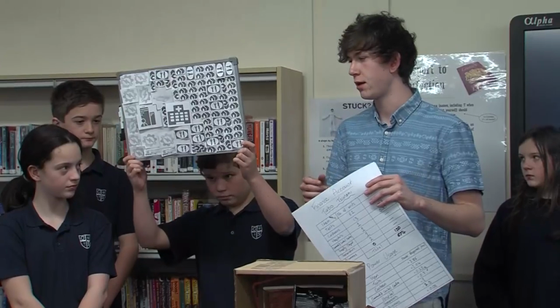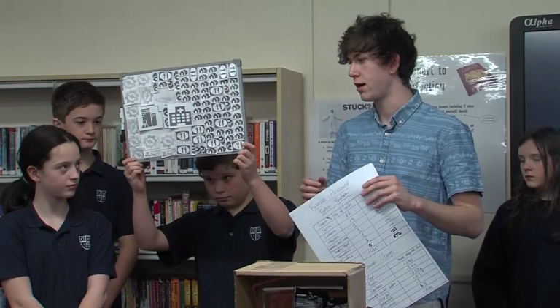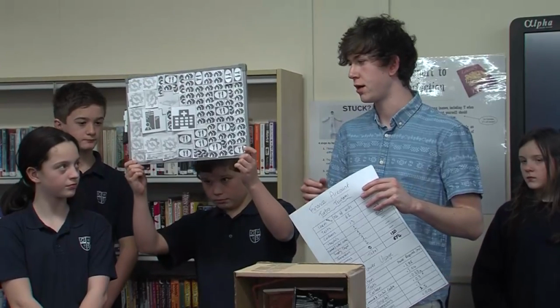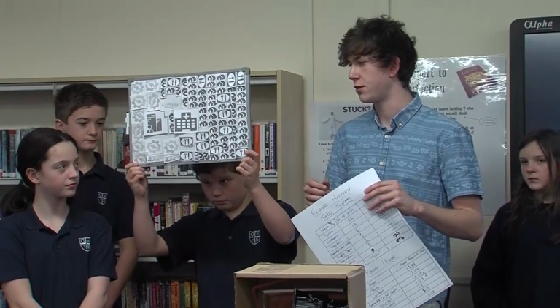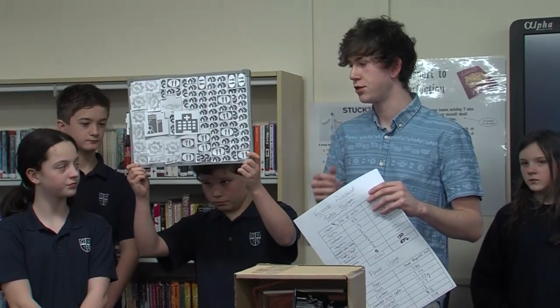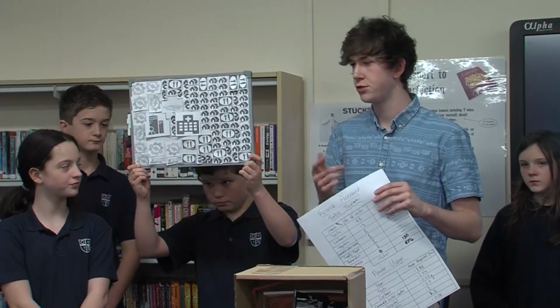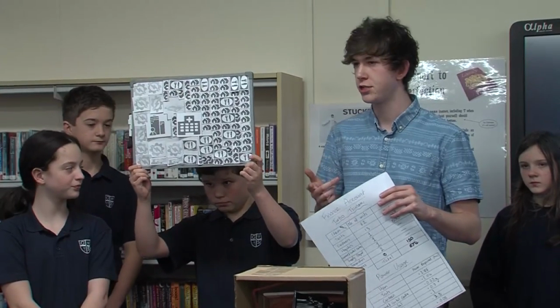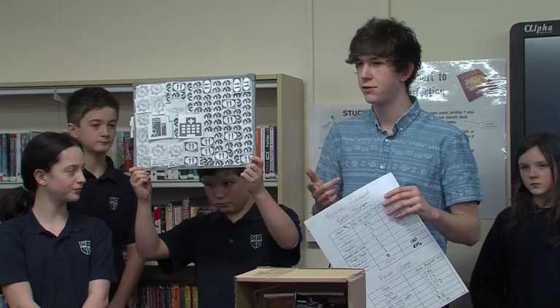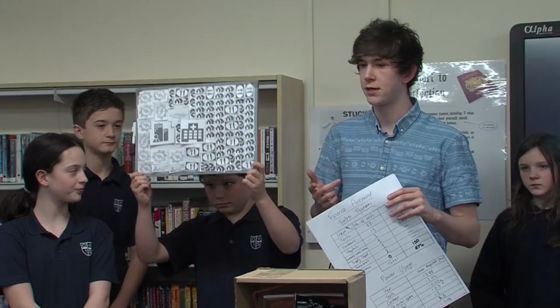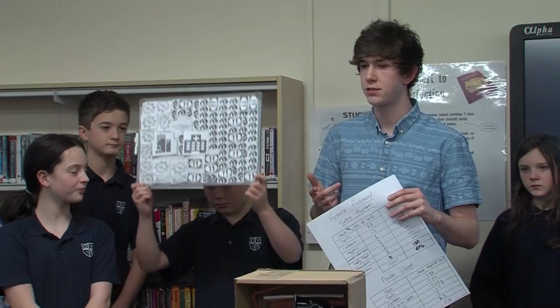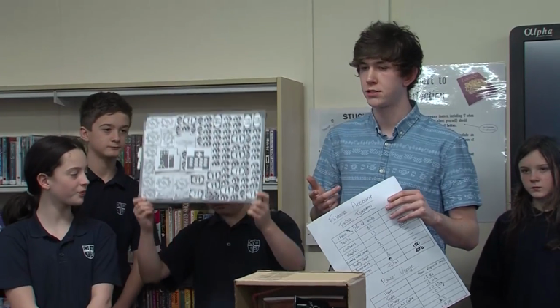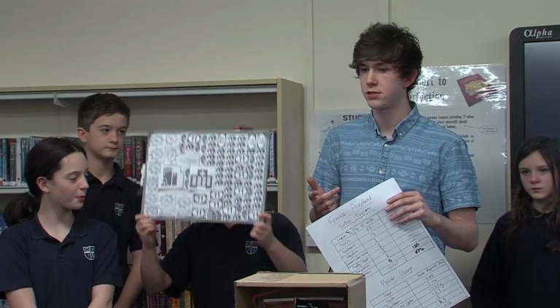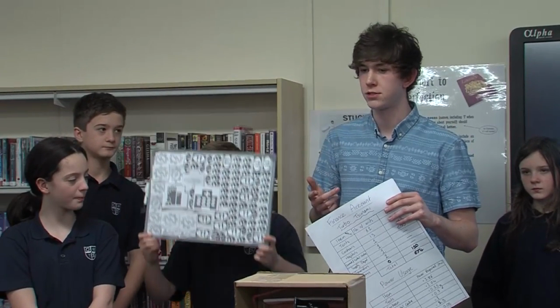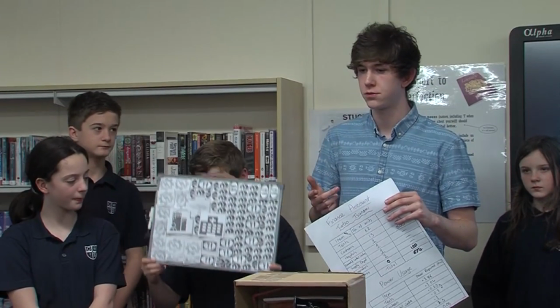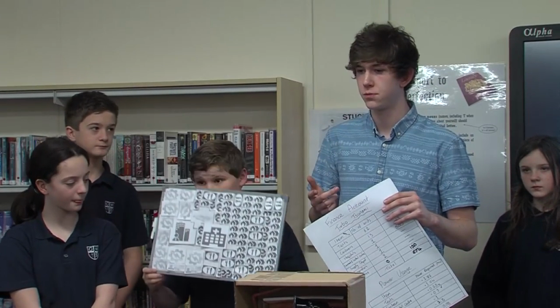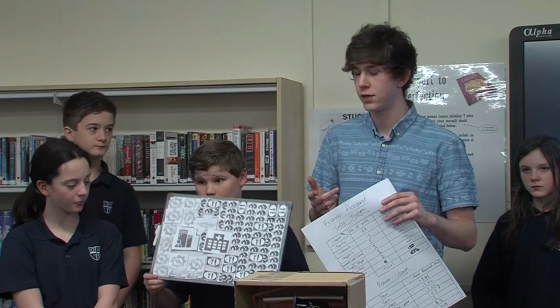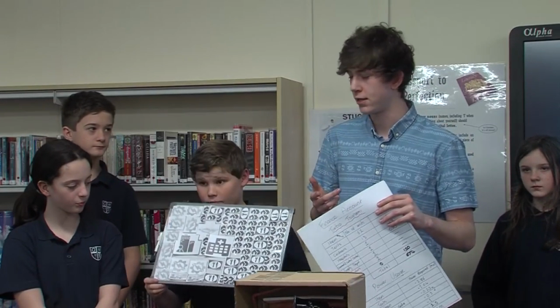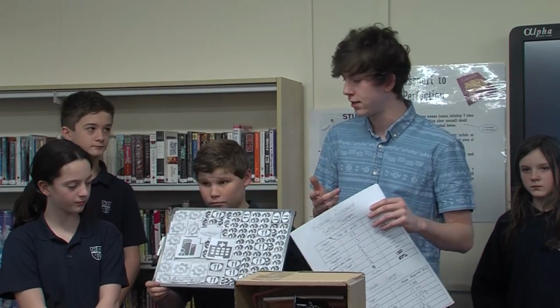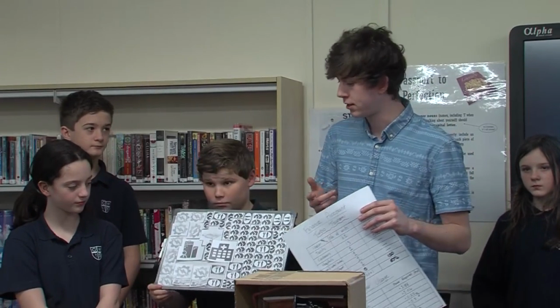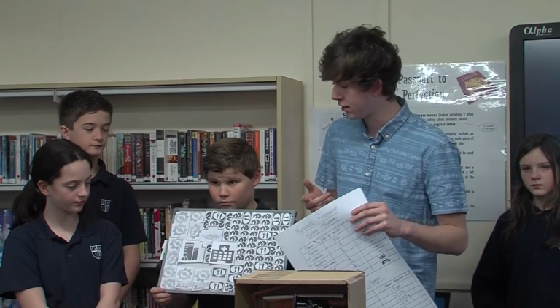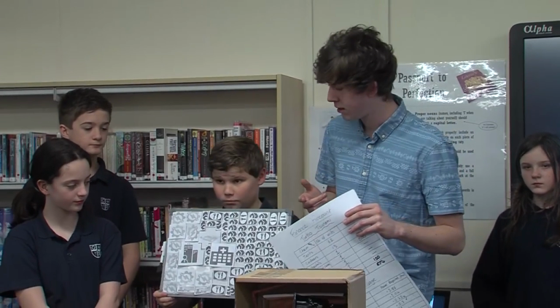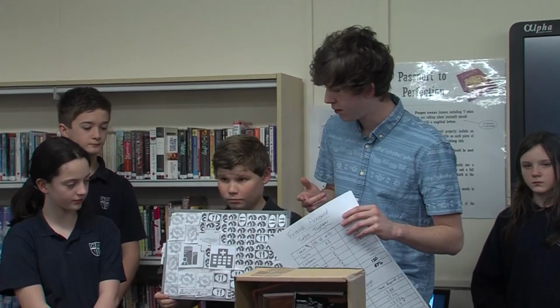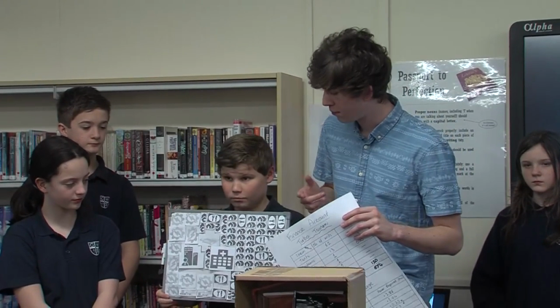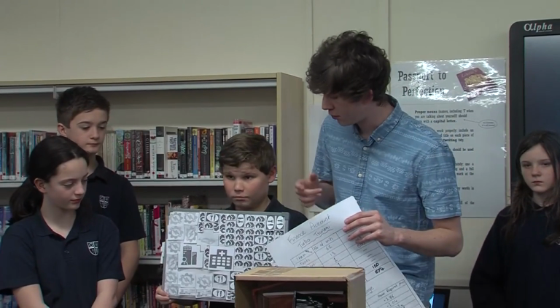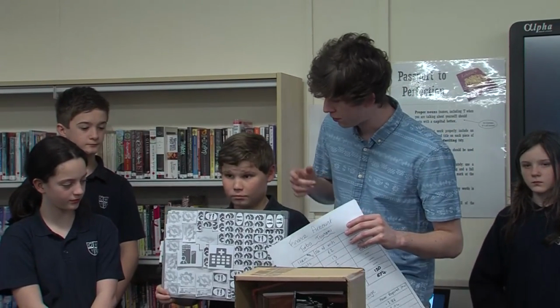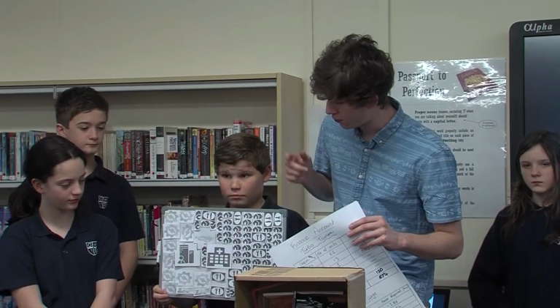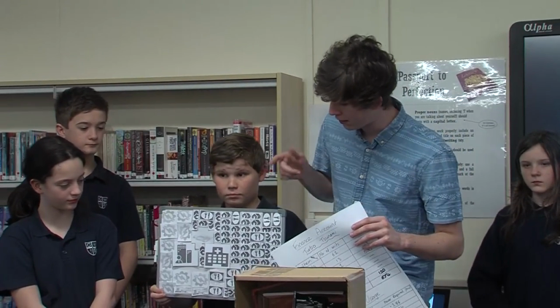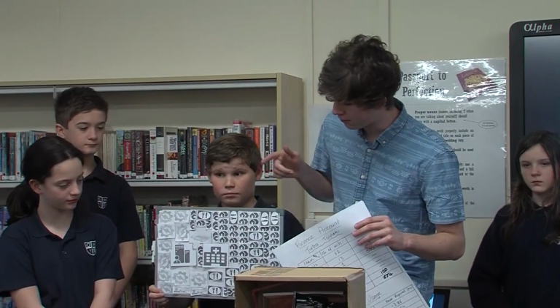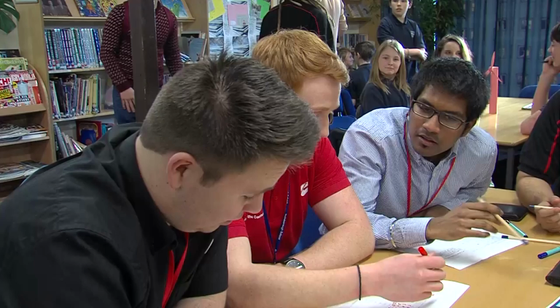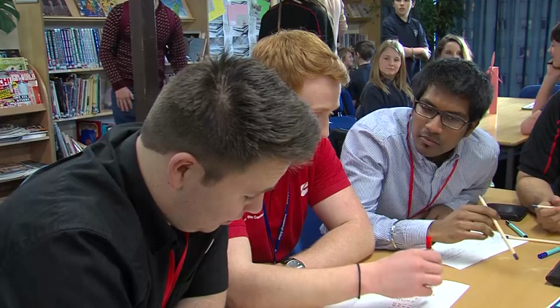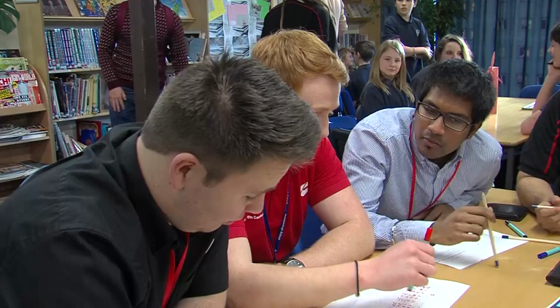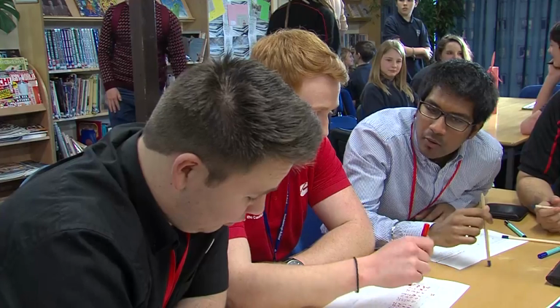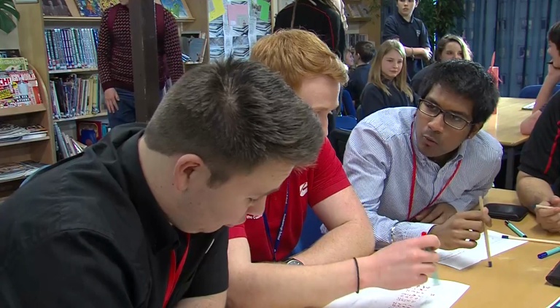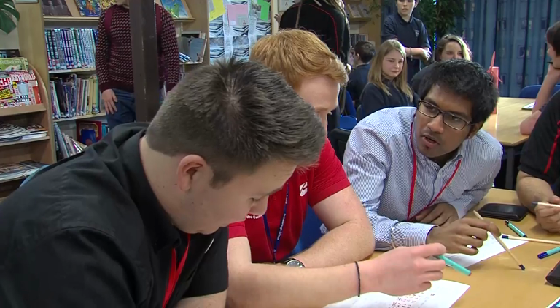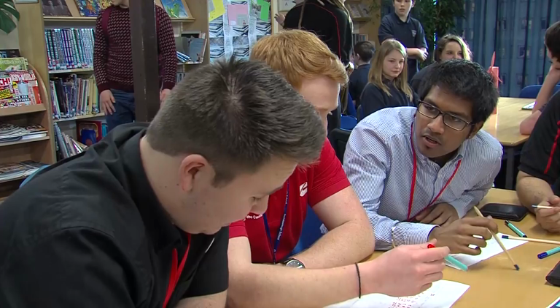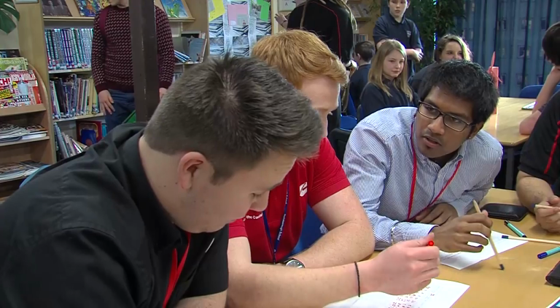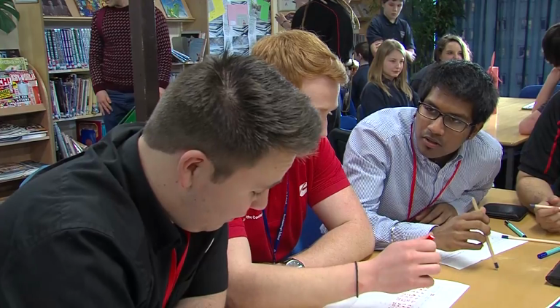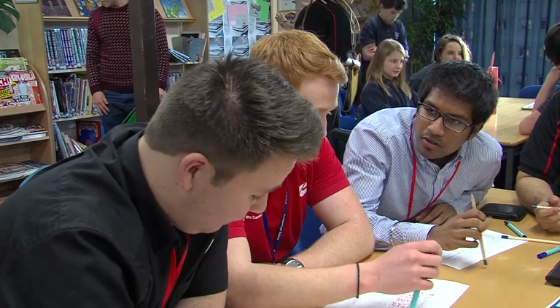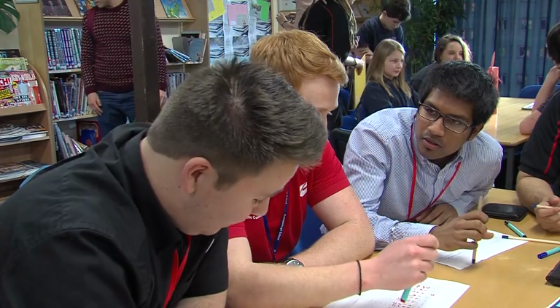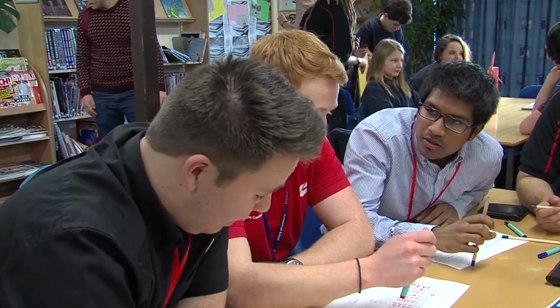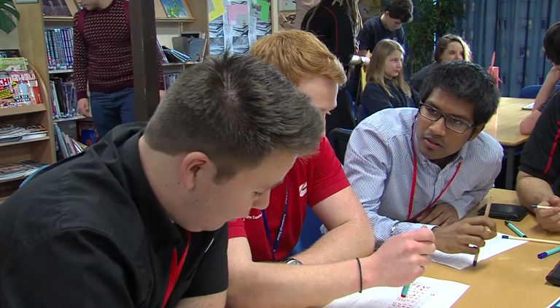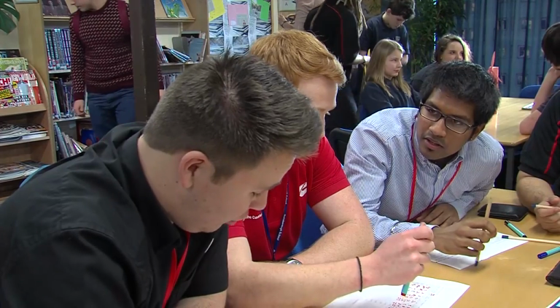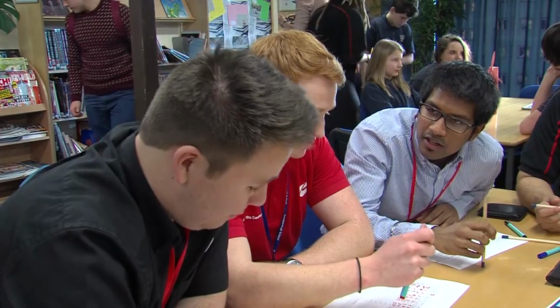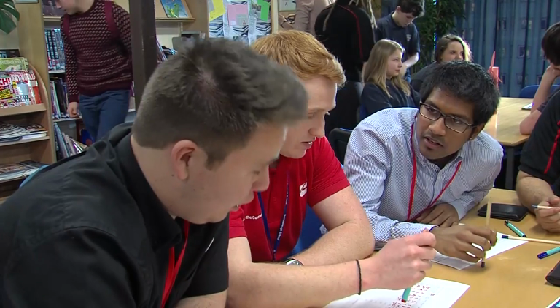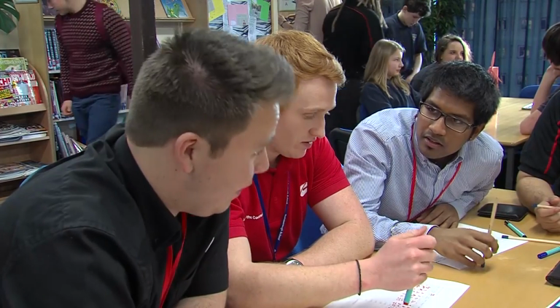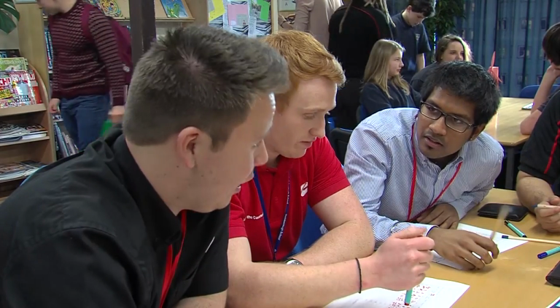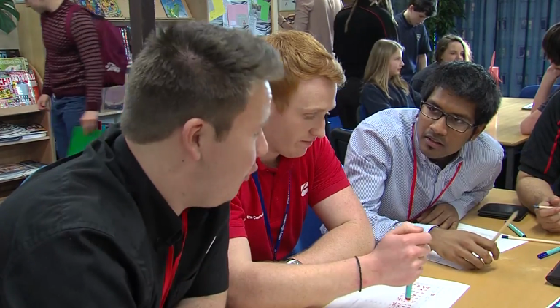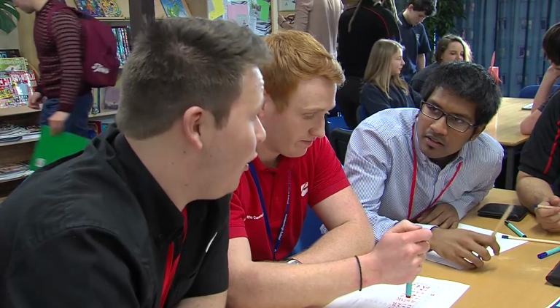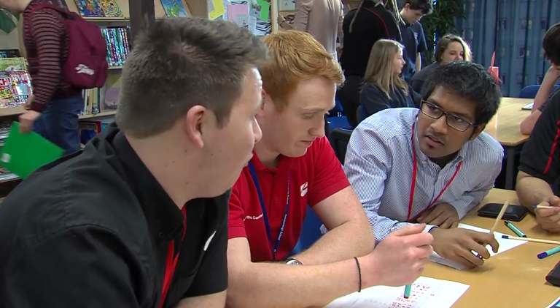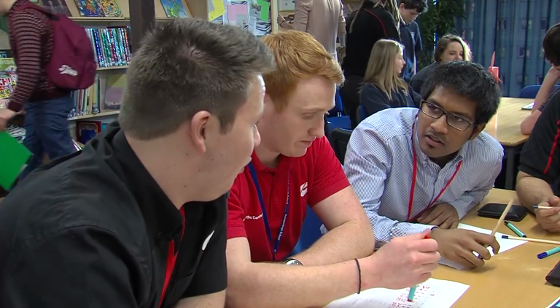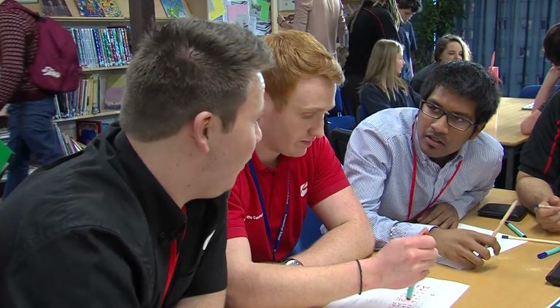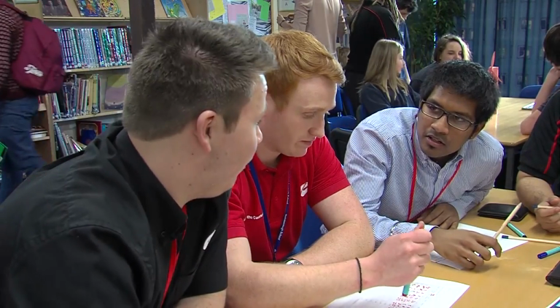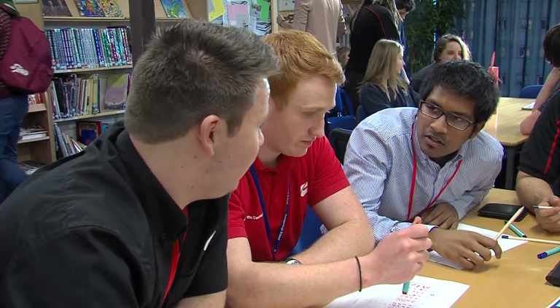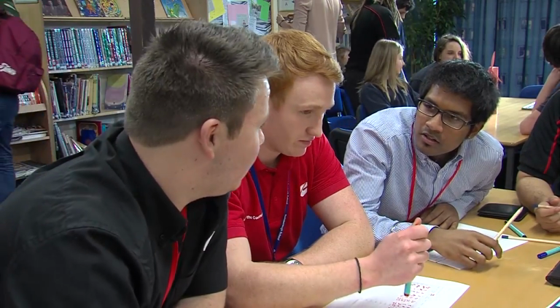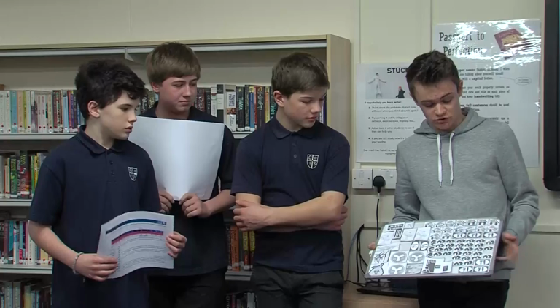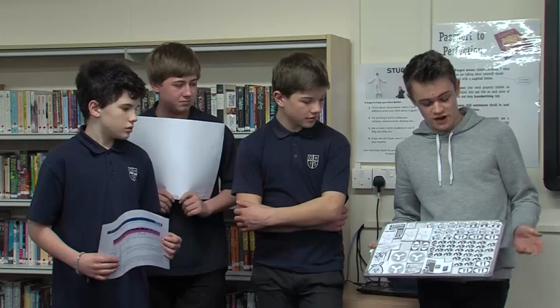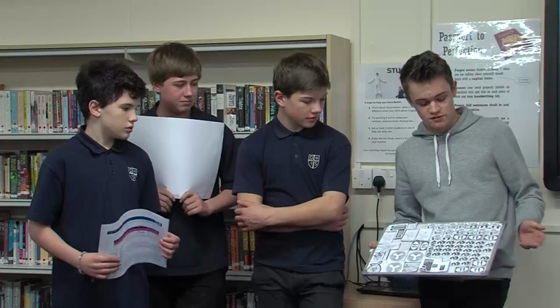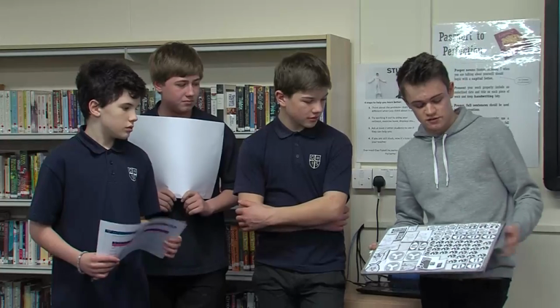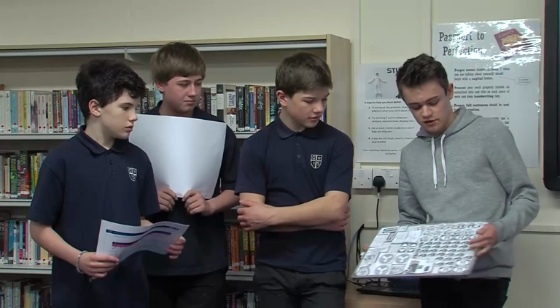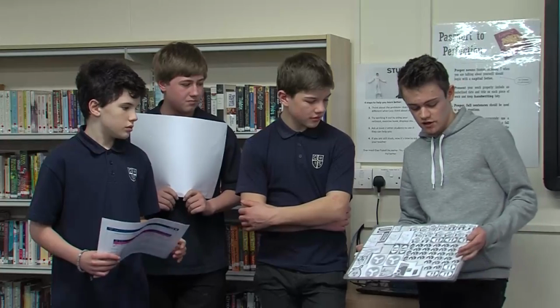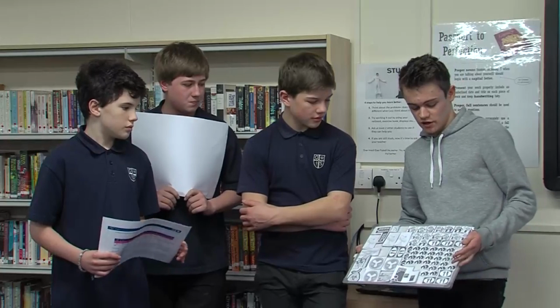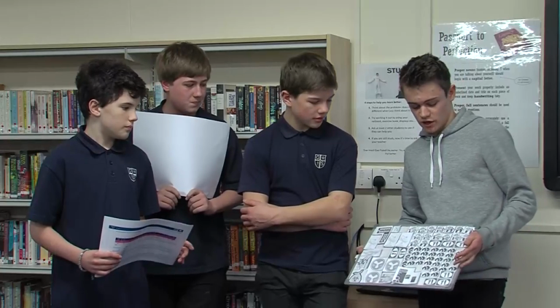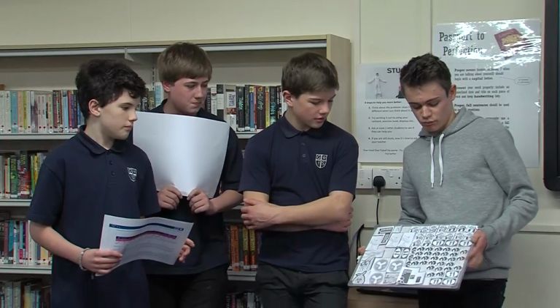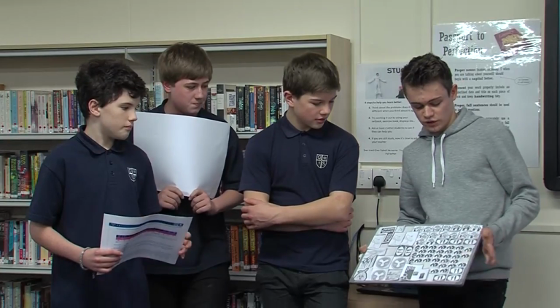We had 134 students email to ask for a place, so unfortunately we had to narrow it down to just 40, as there was quite a lot of competition.